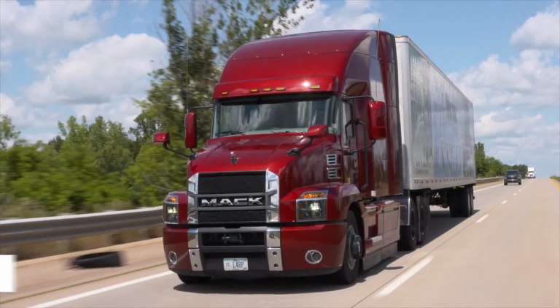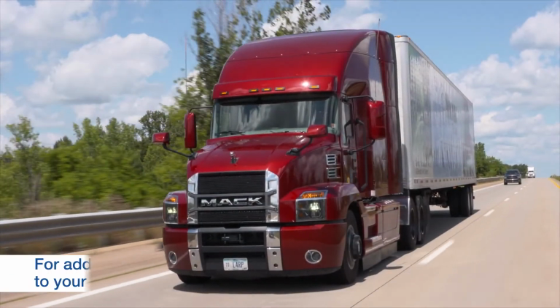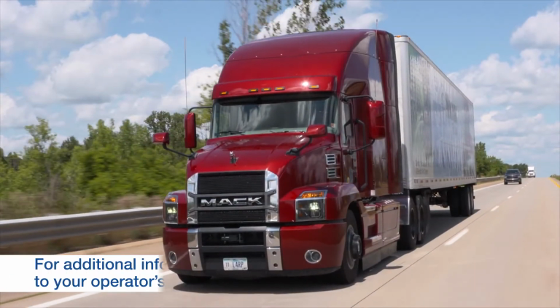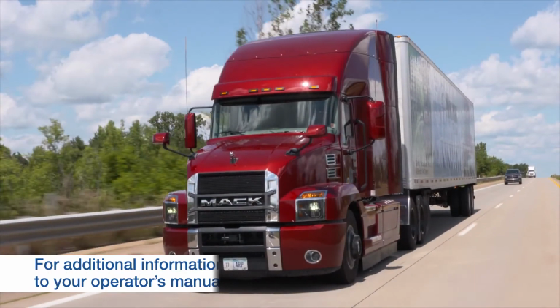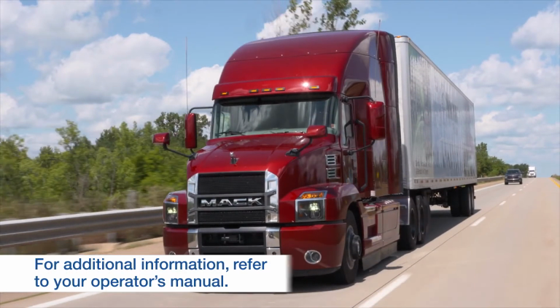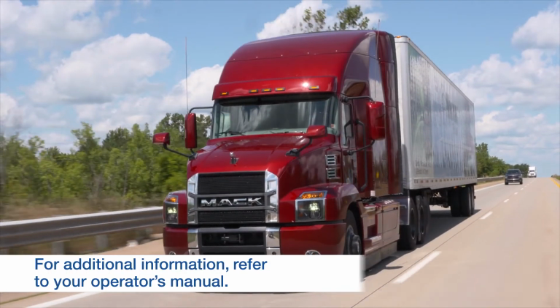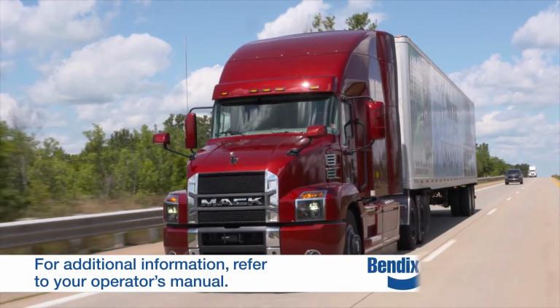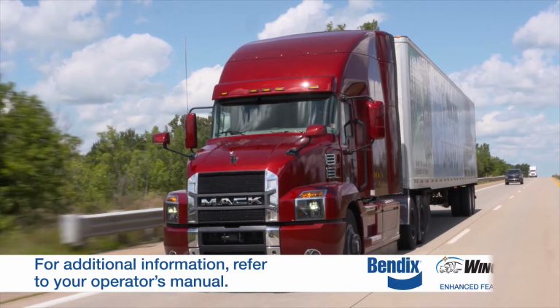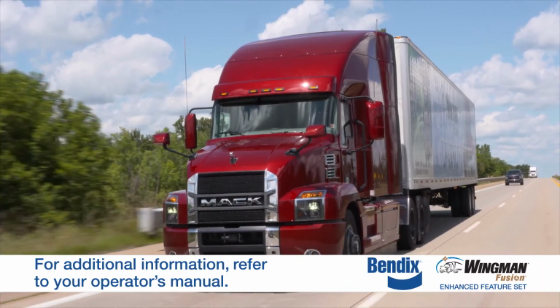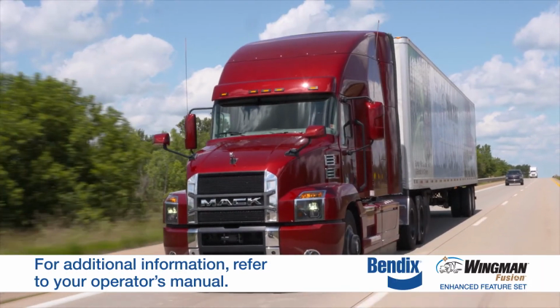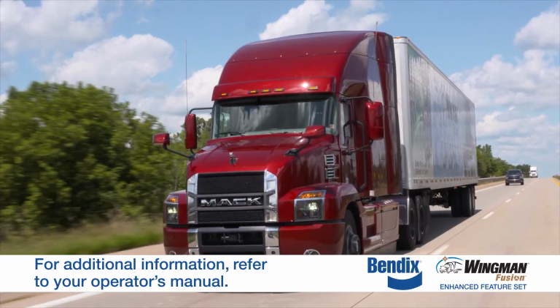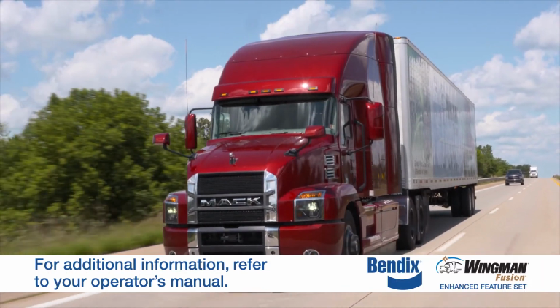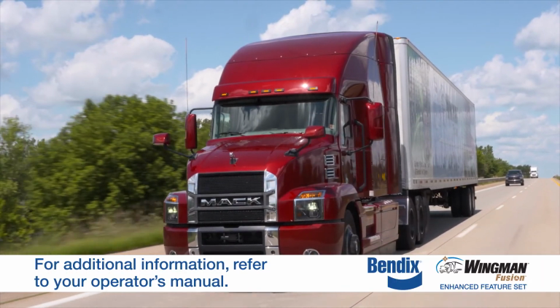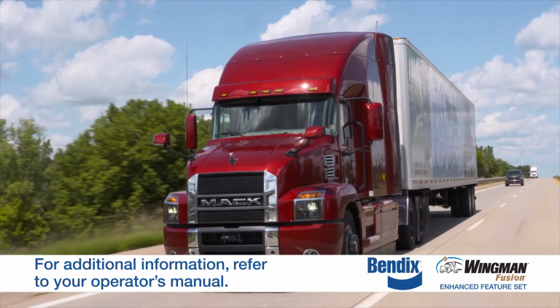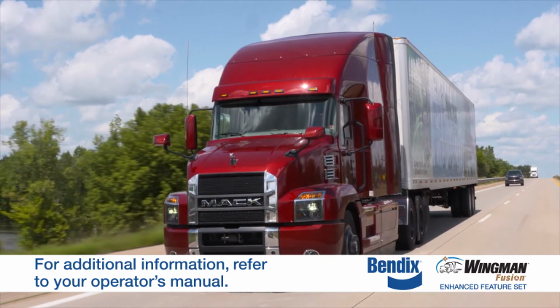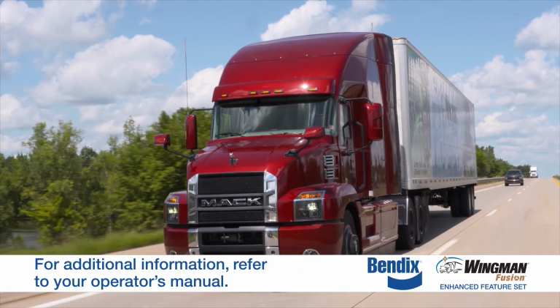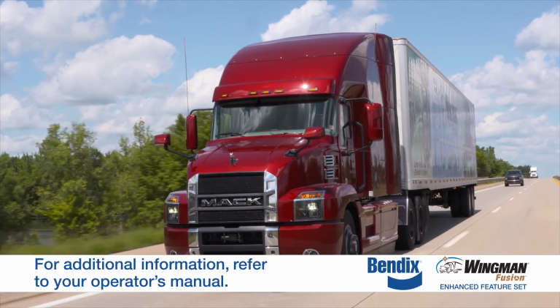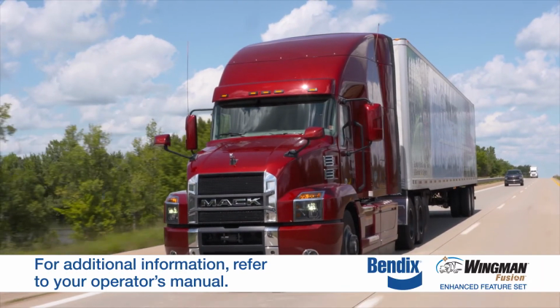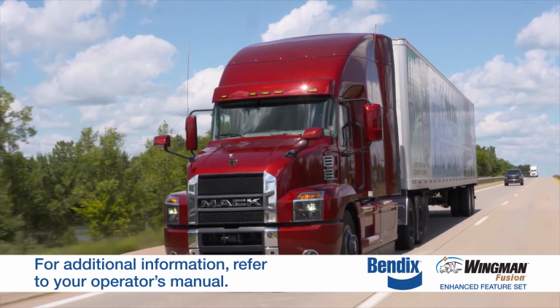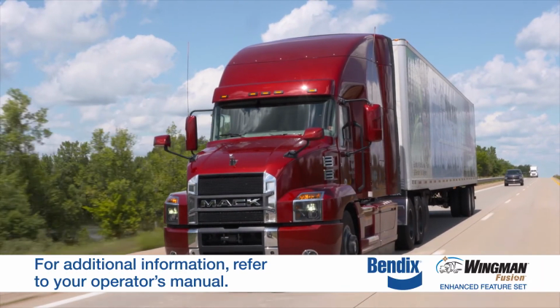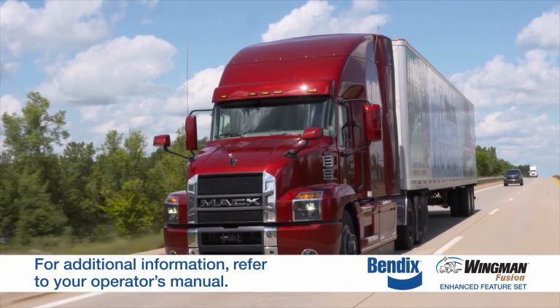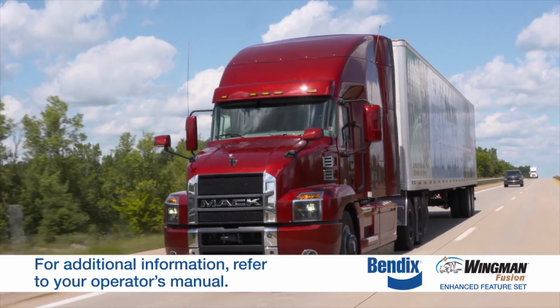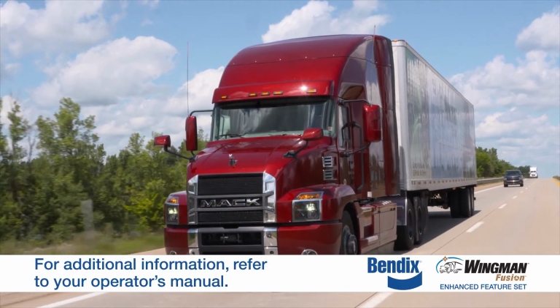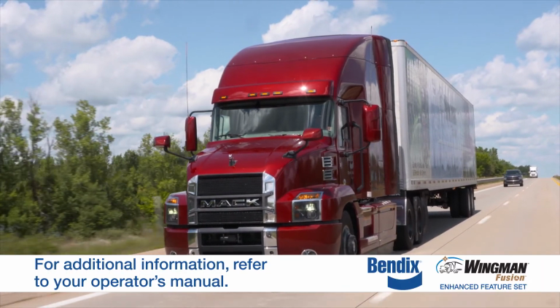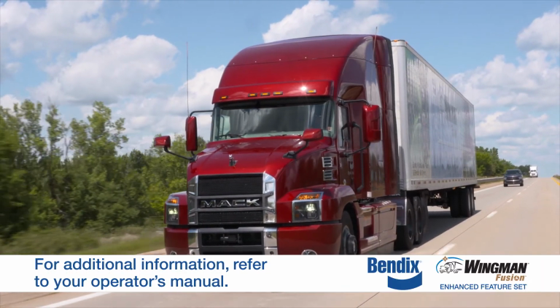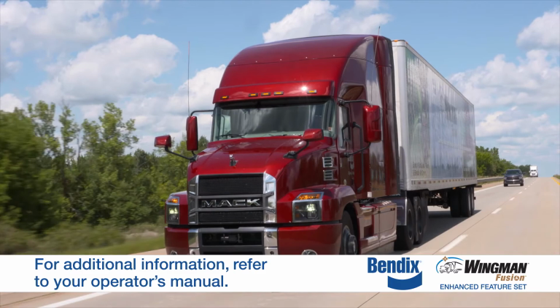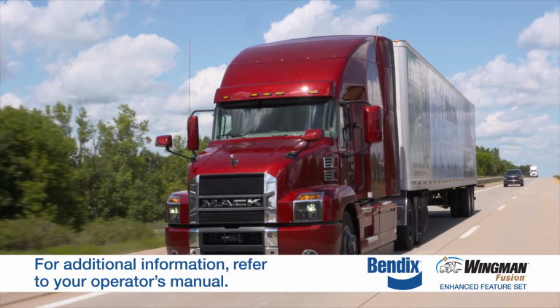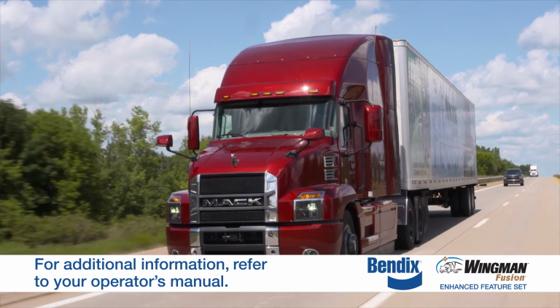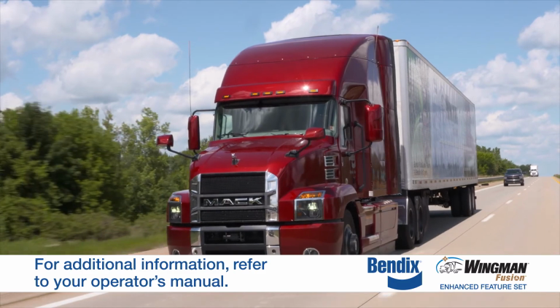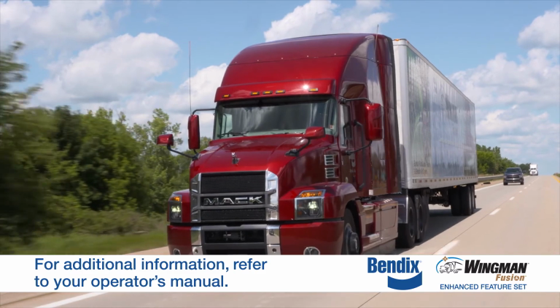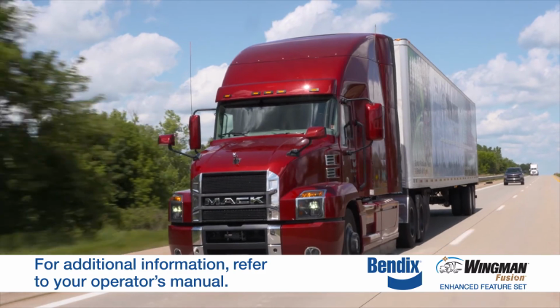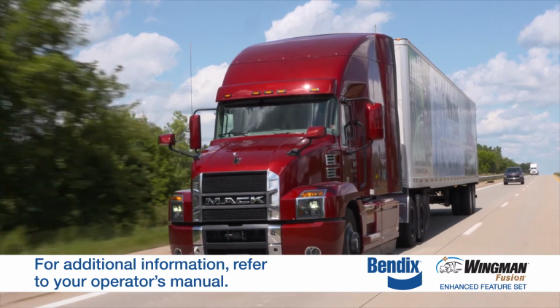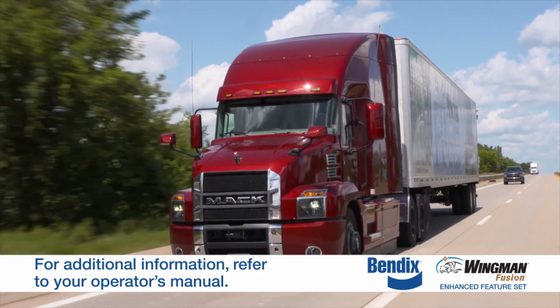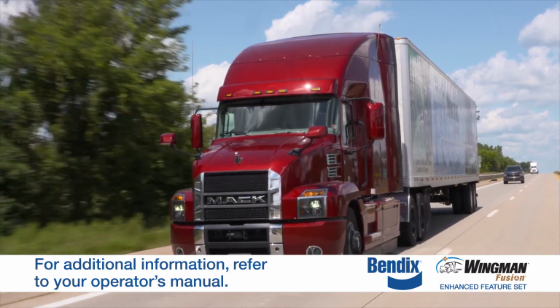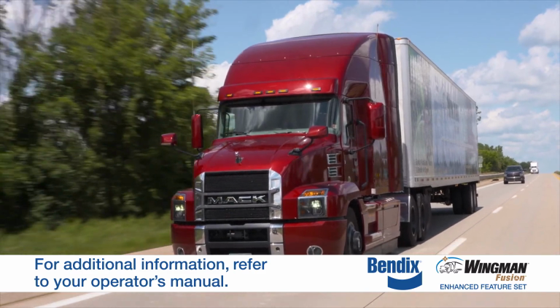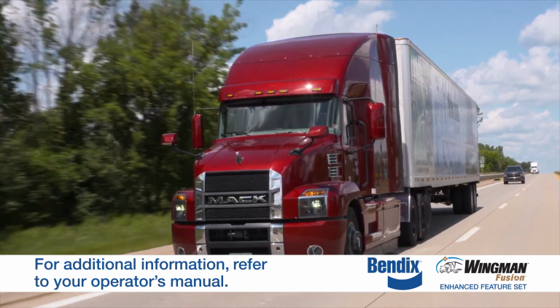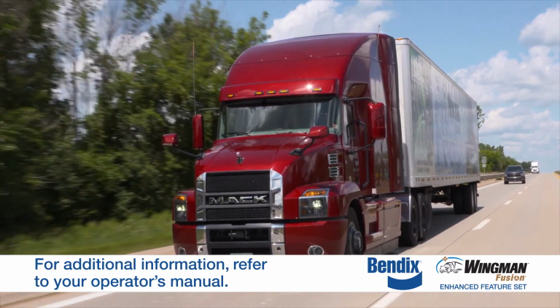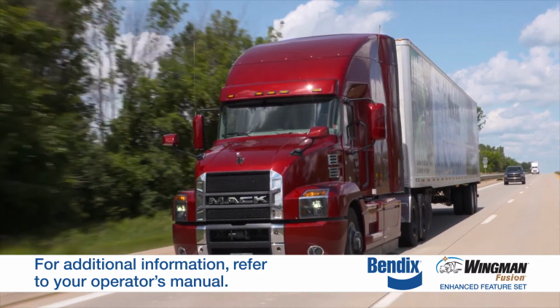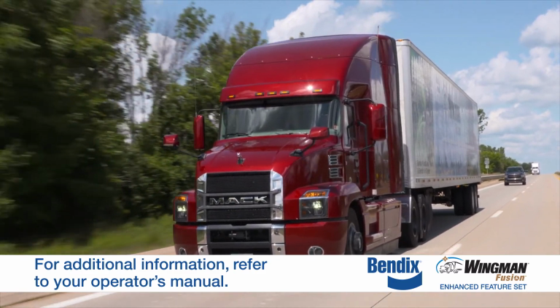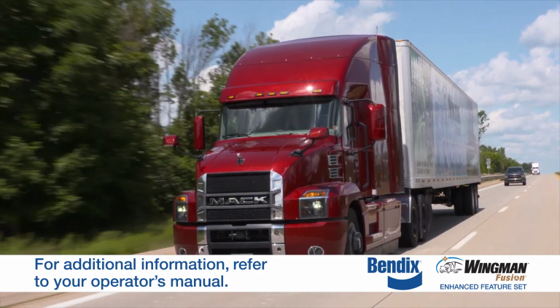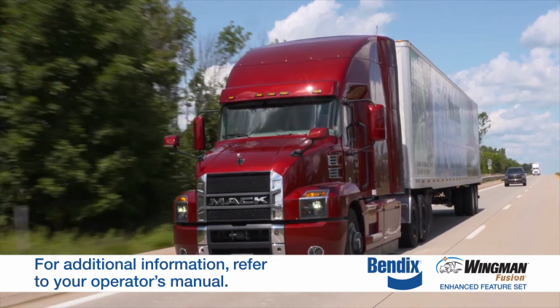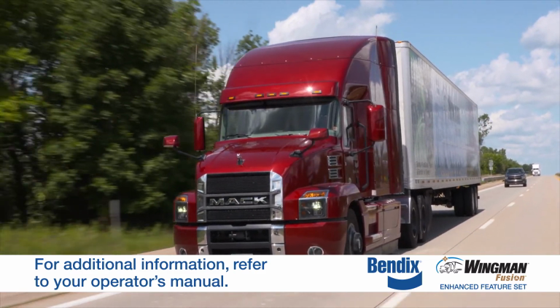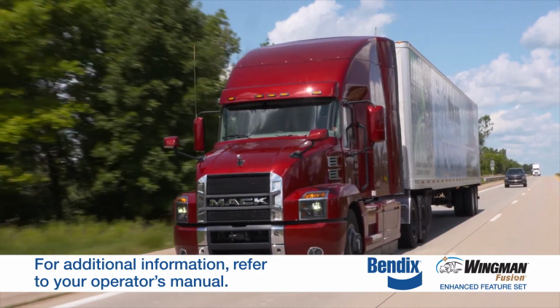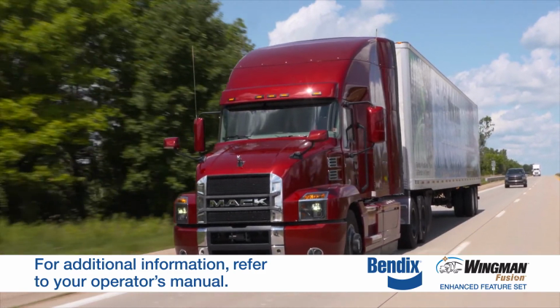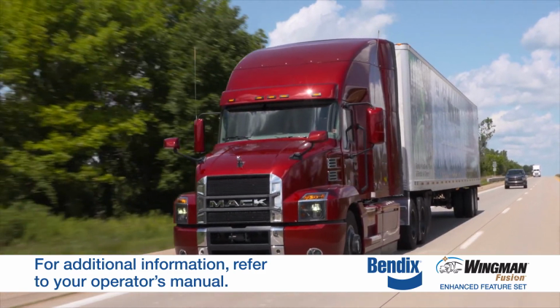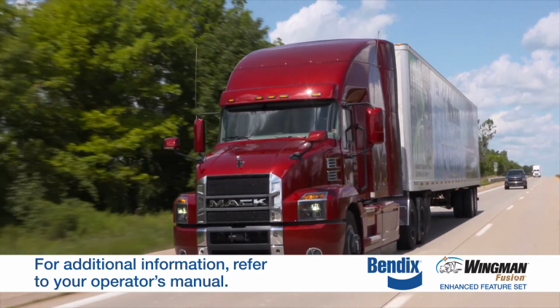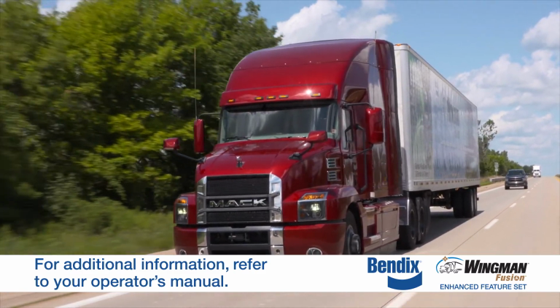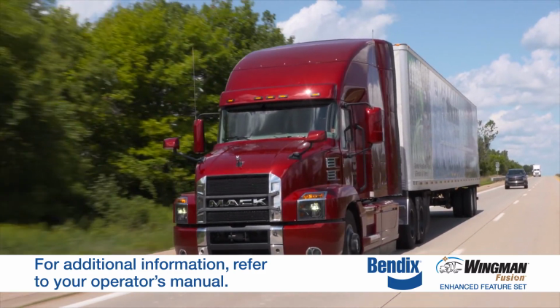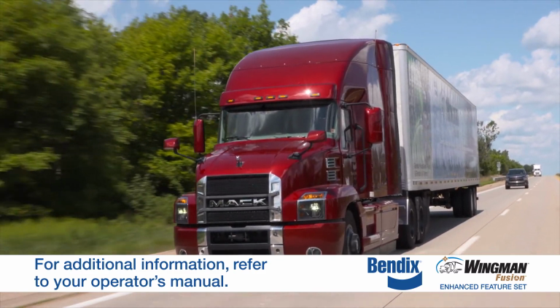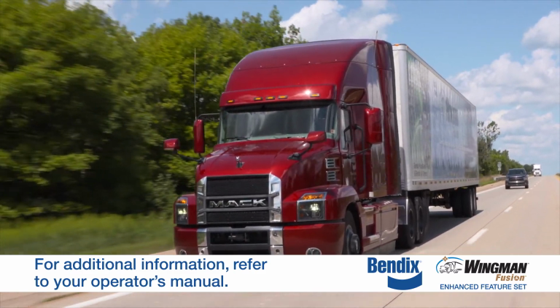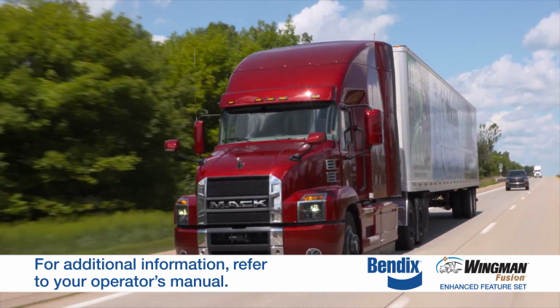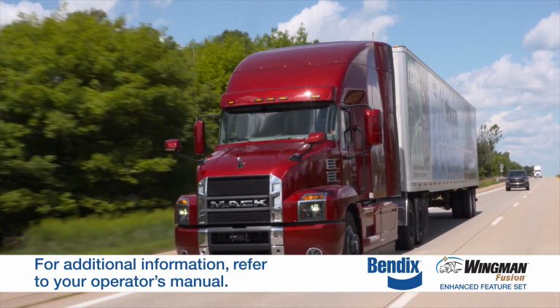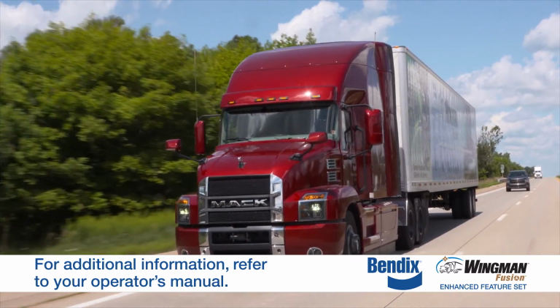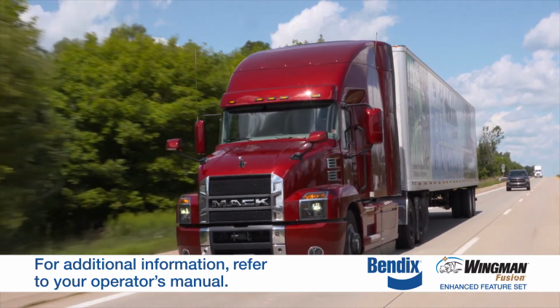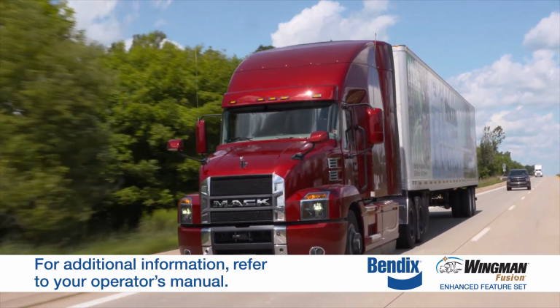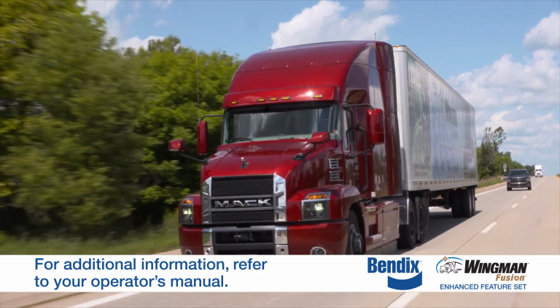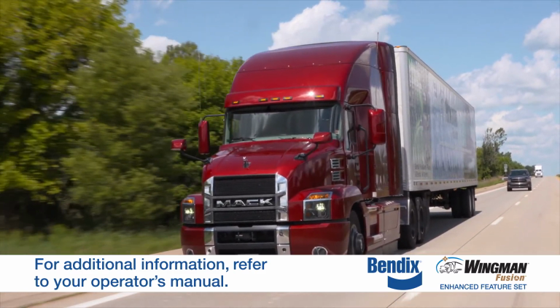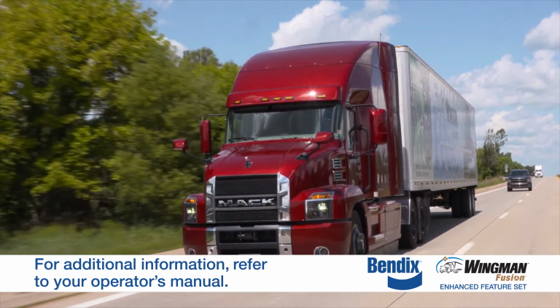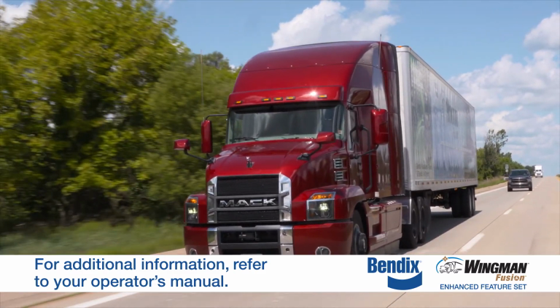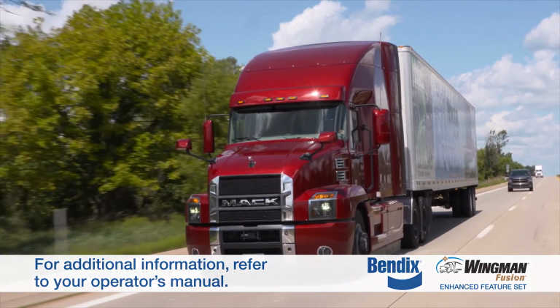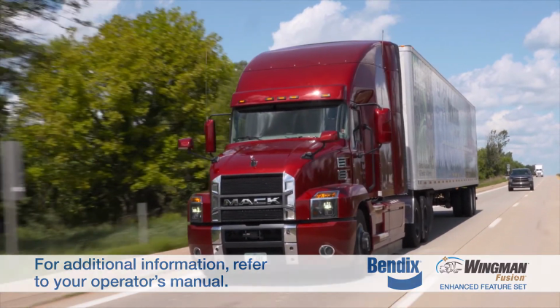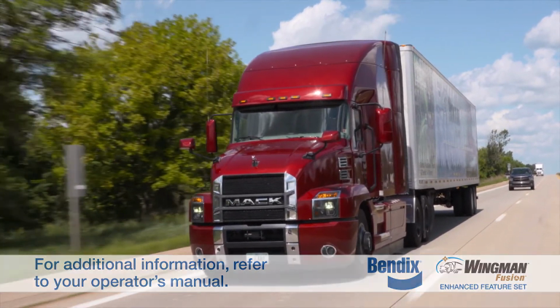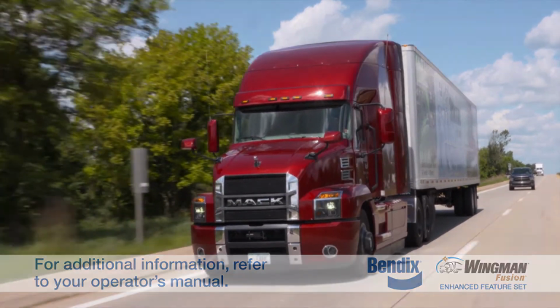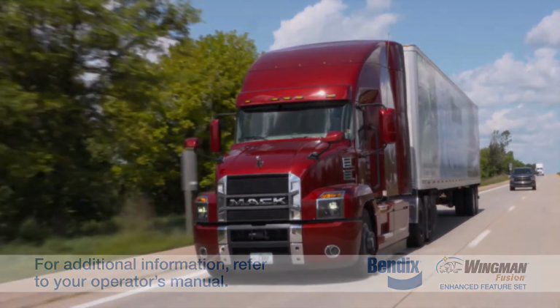If you have additional questions about the alerts or about the system, please refer to the operator's manual that came with your vehicle.